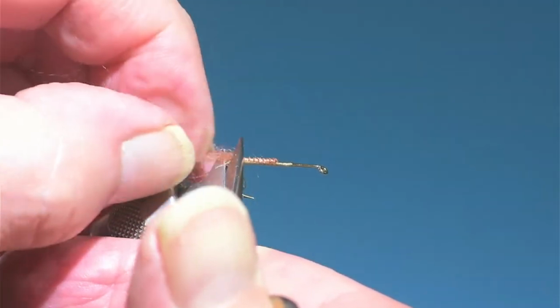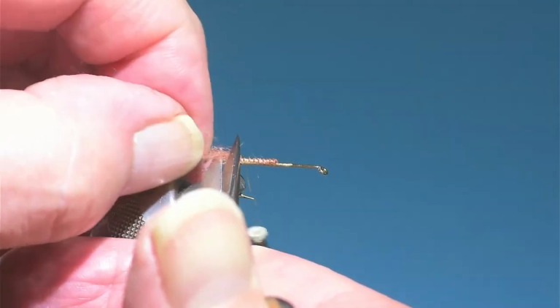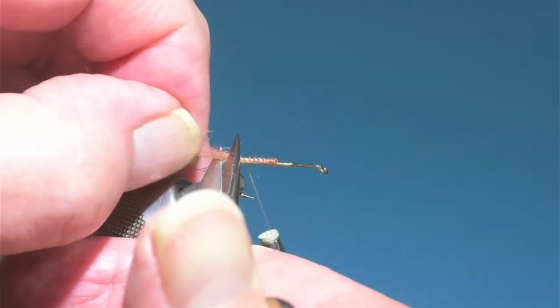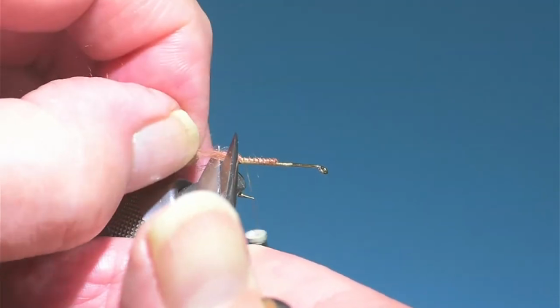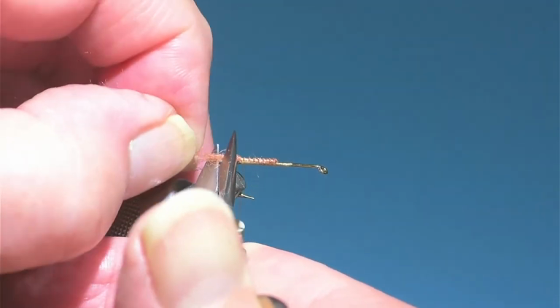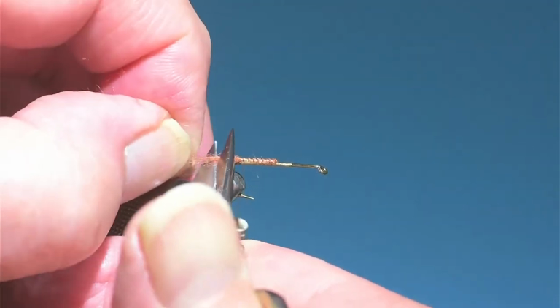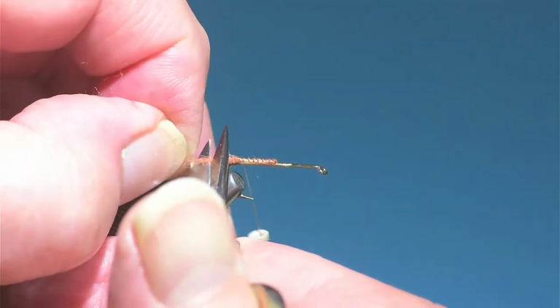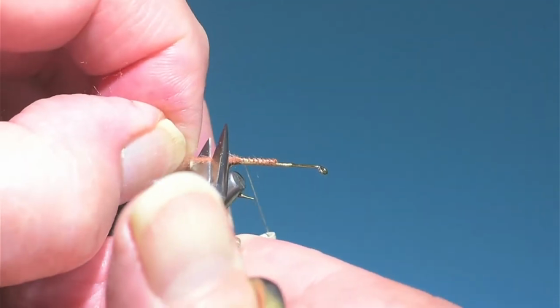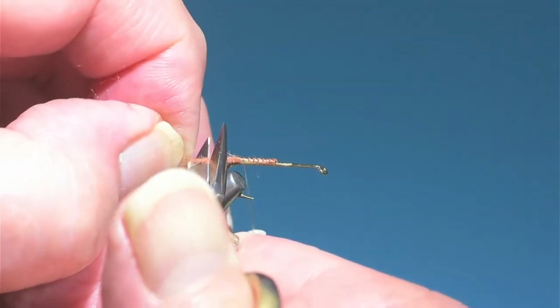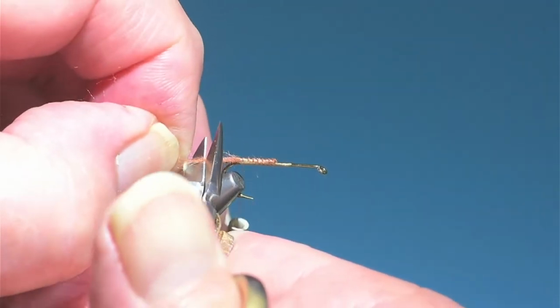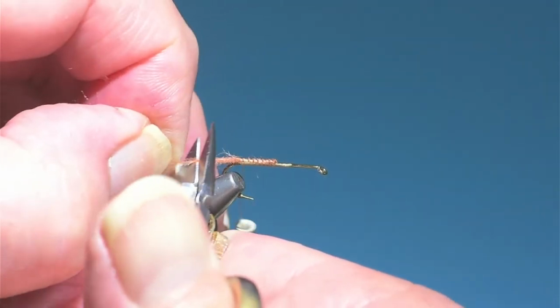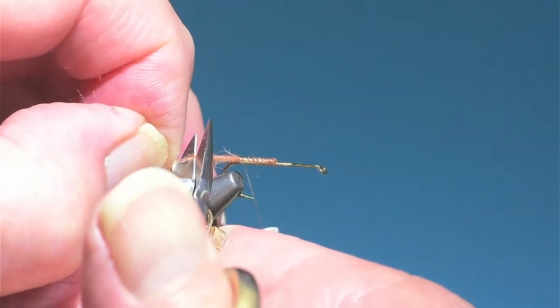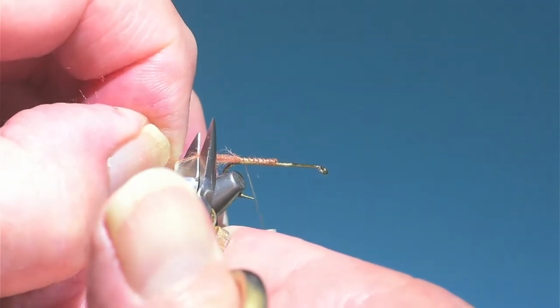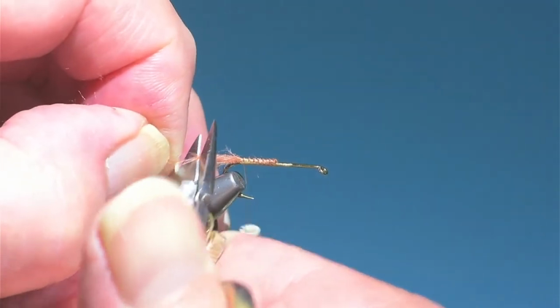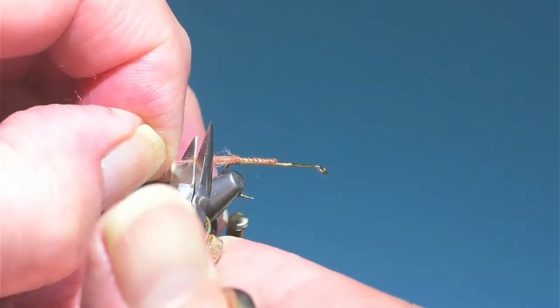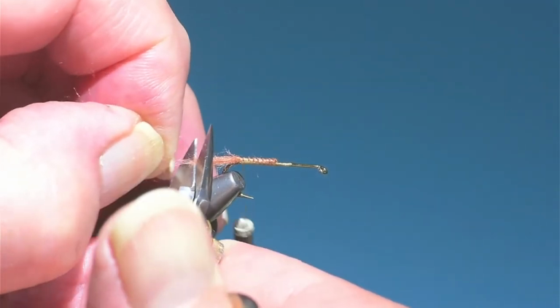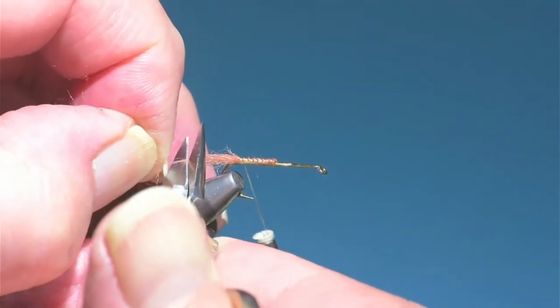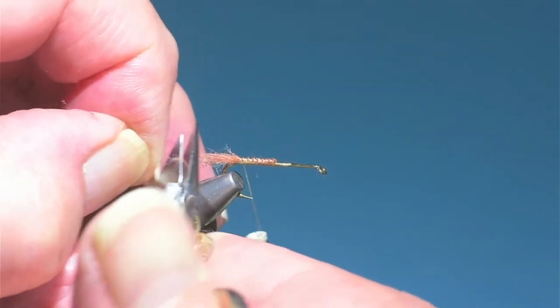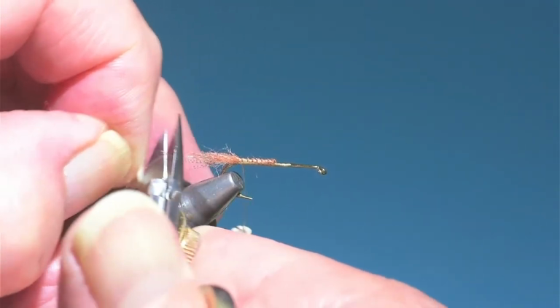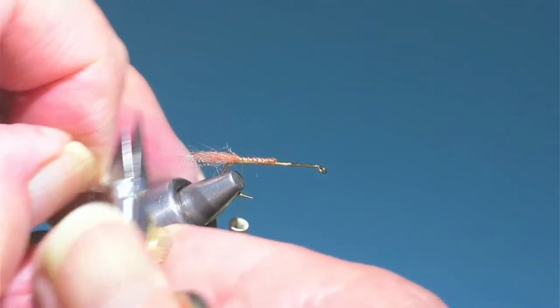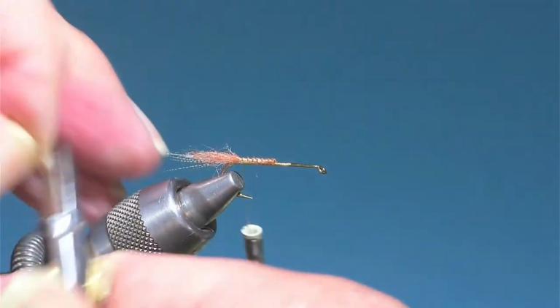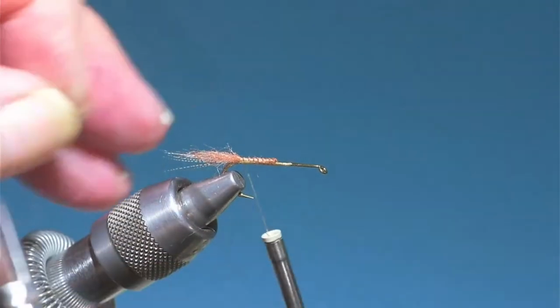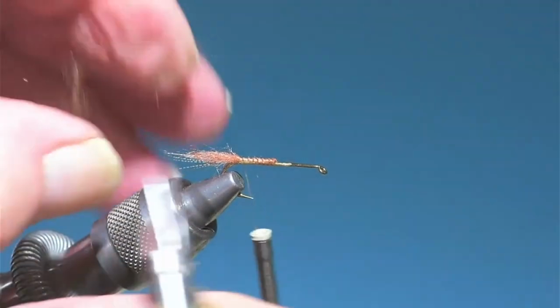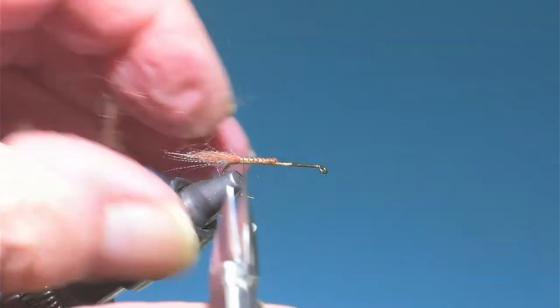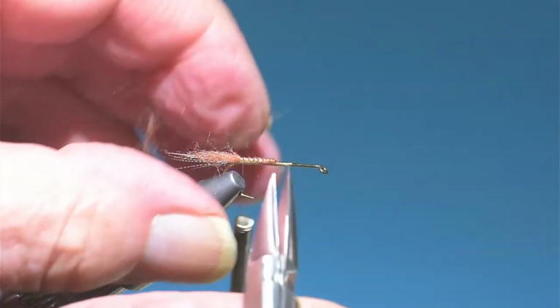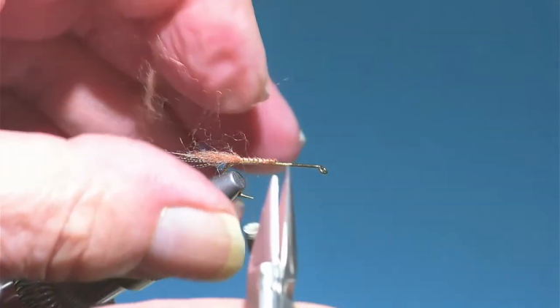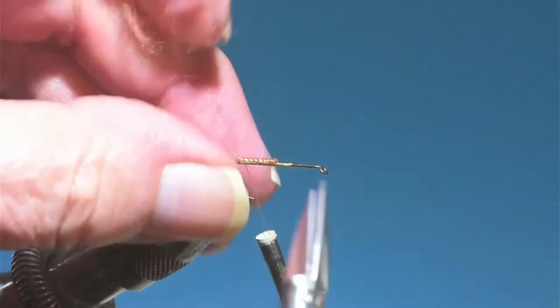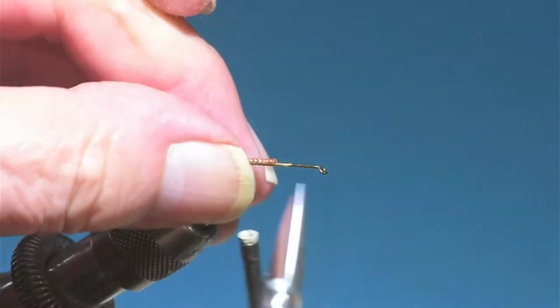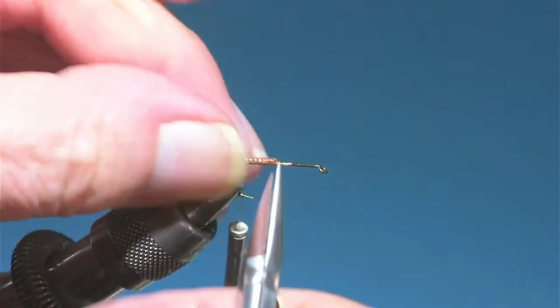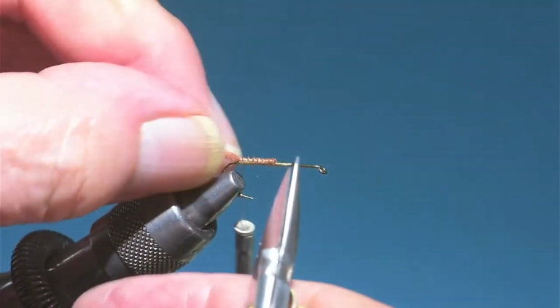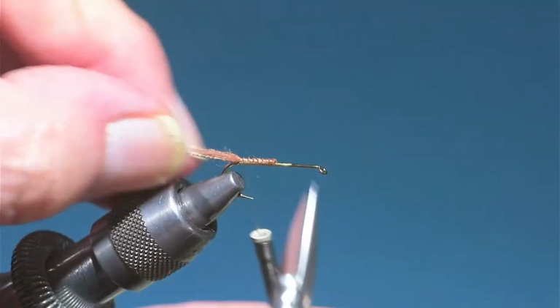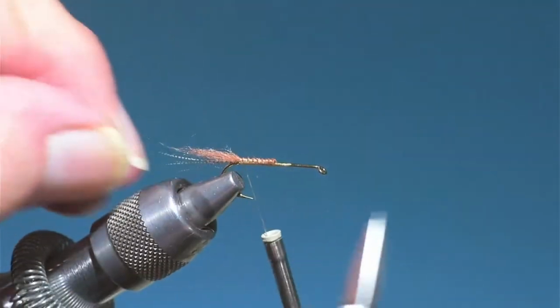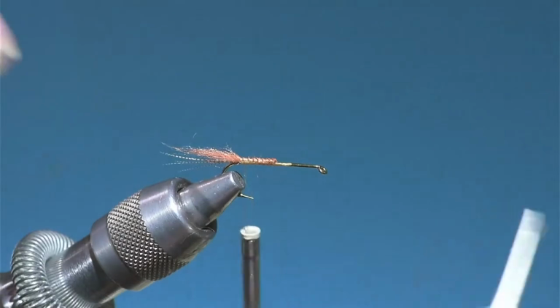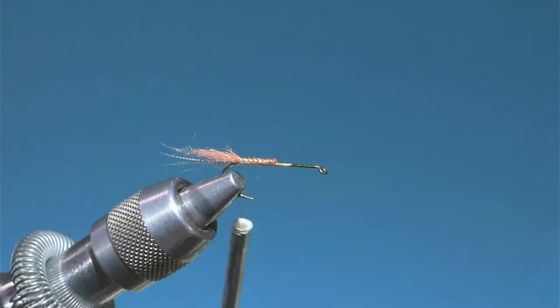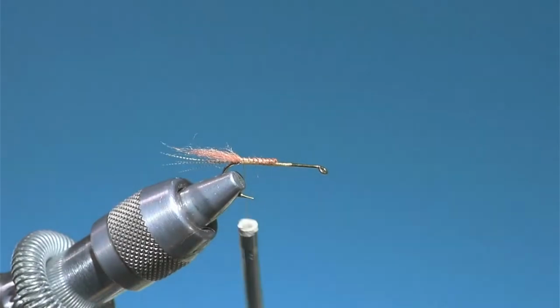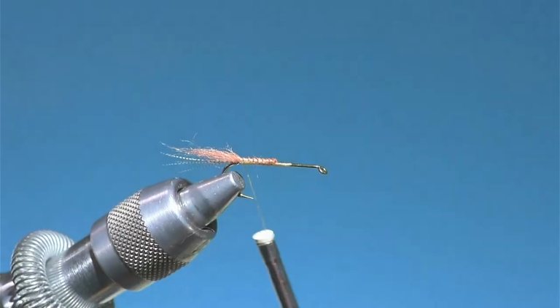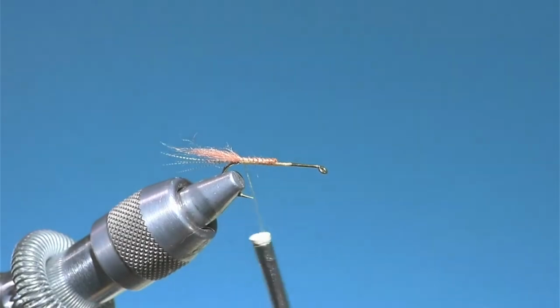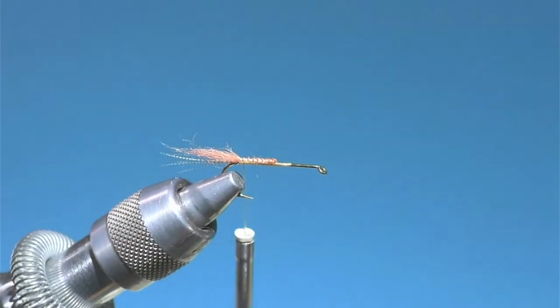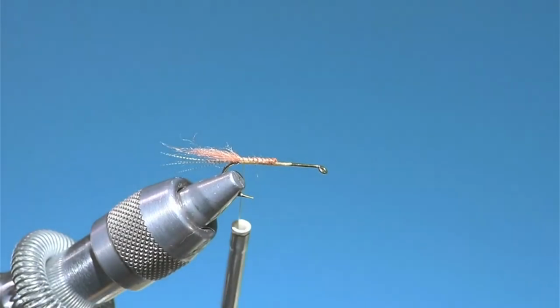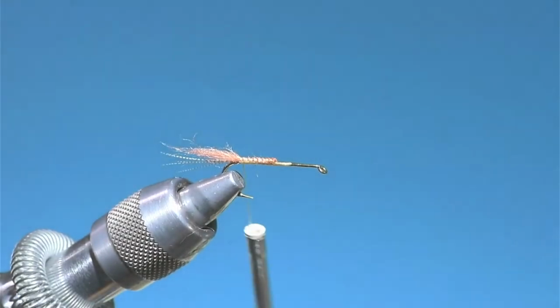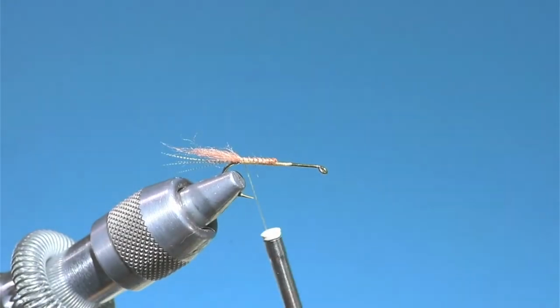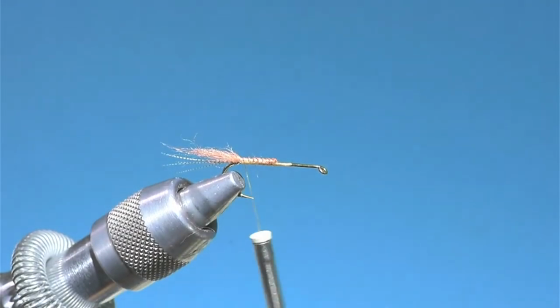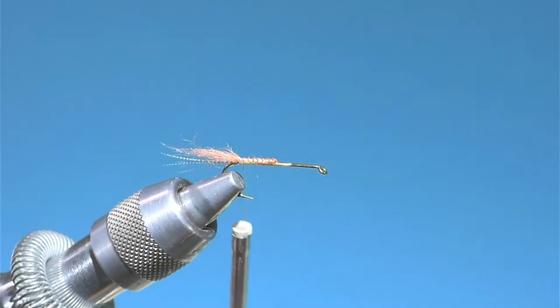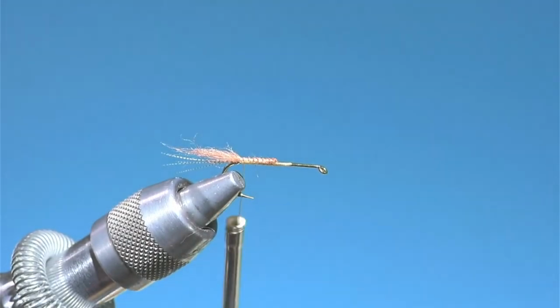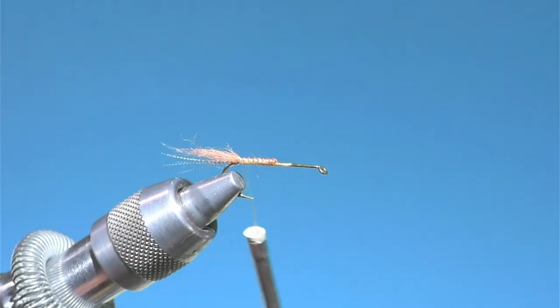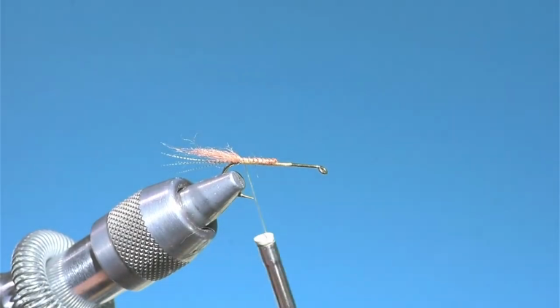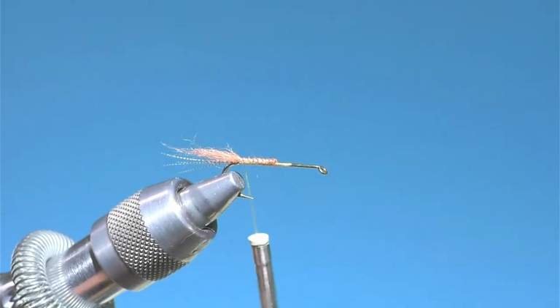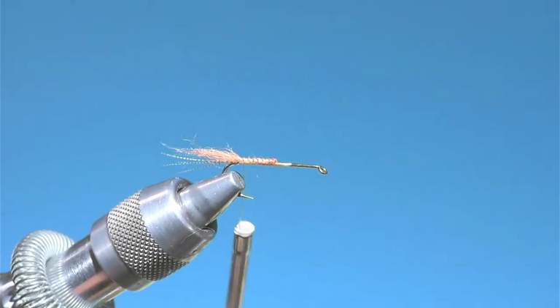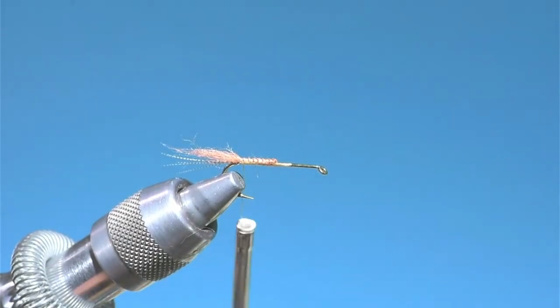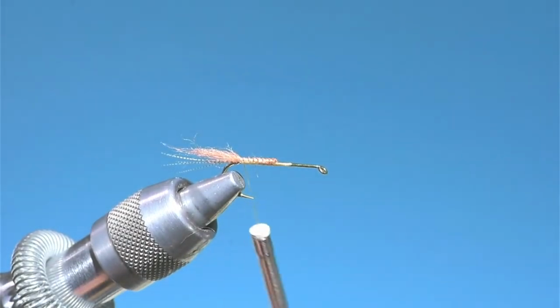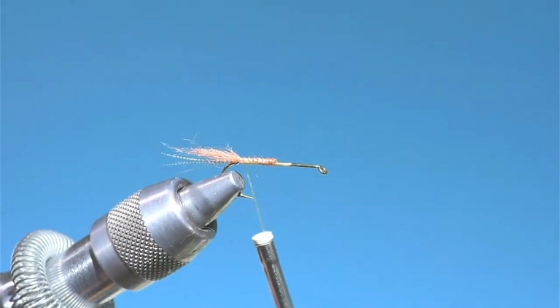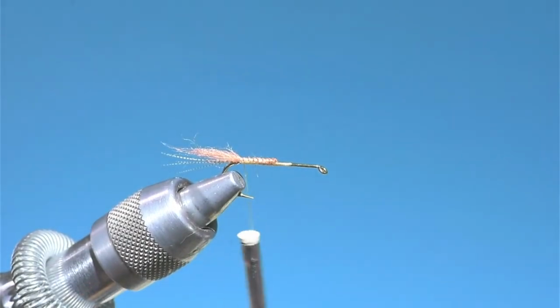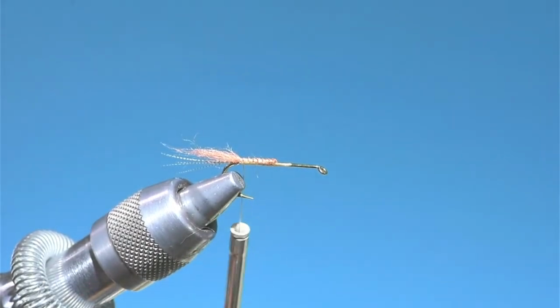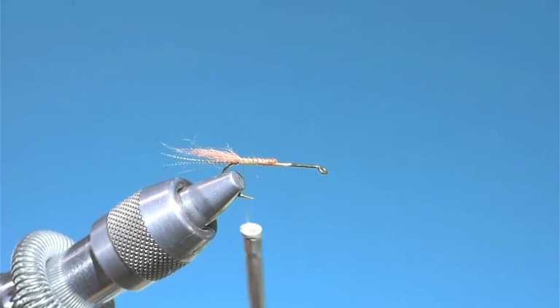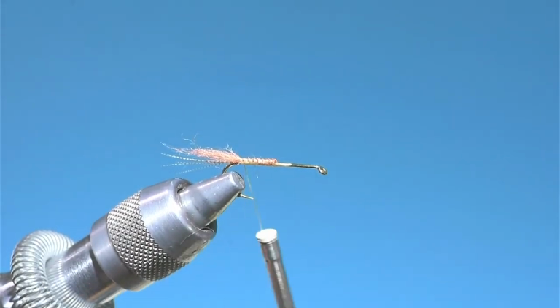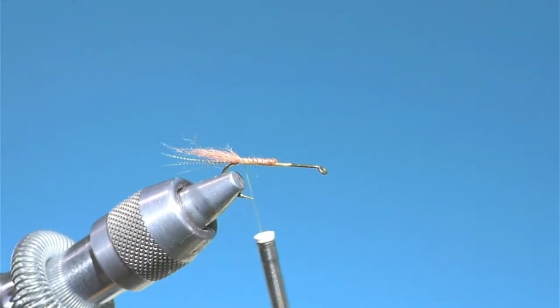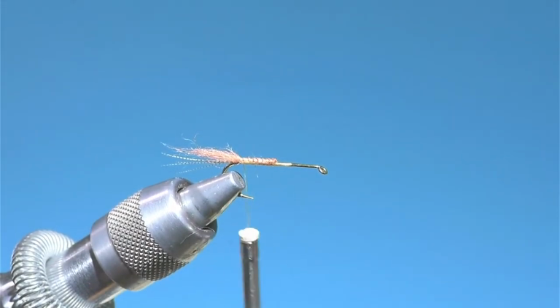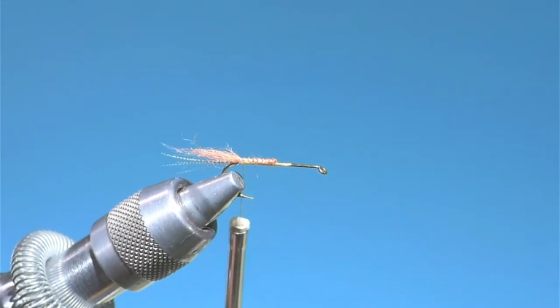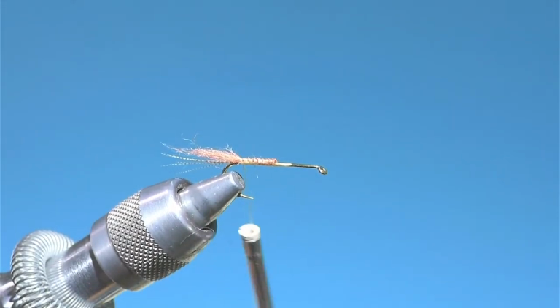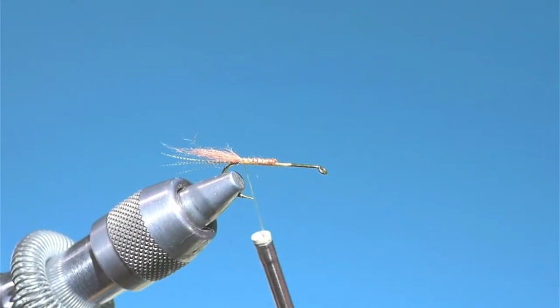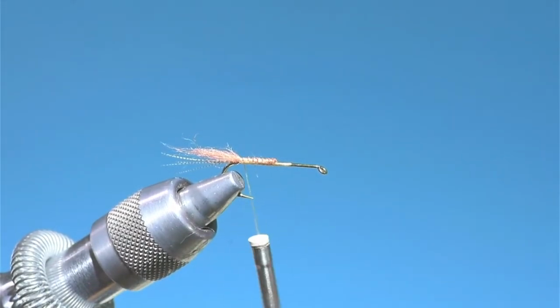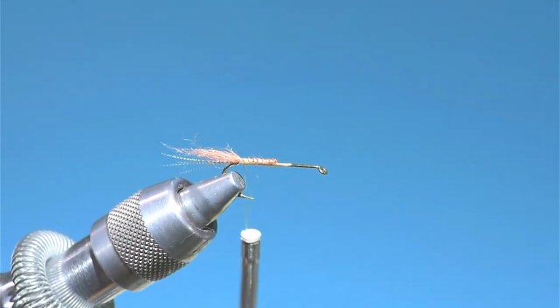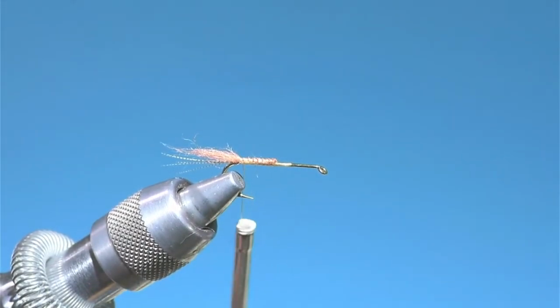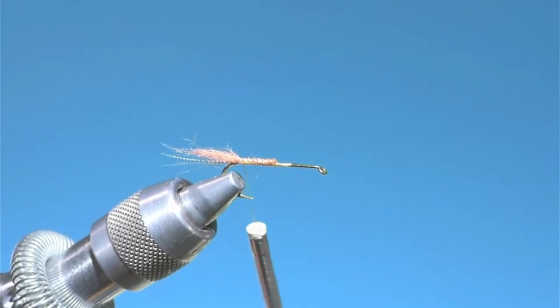I like it kind of shaggy, so instead of cutting it I just kind of go like this to get it looking the way I imagine it should look.